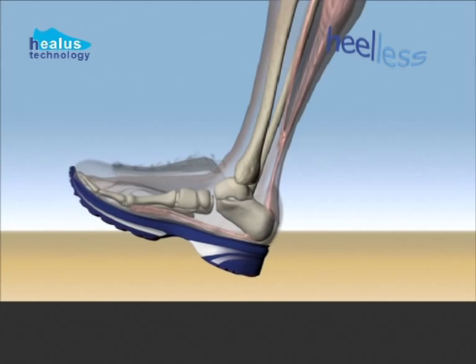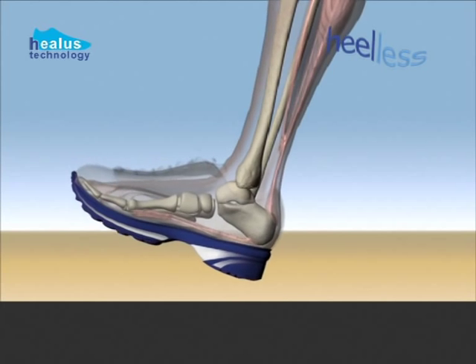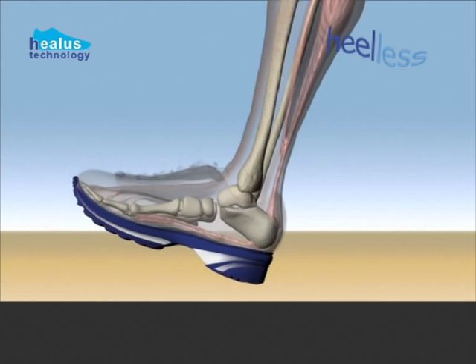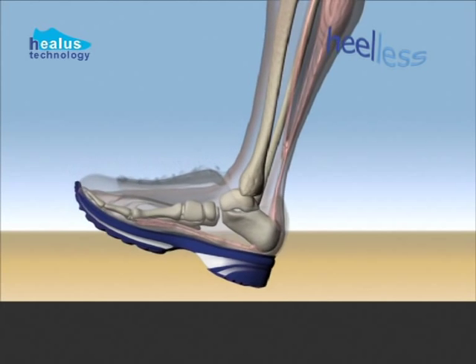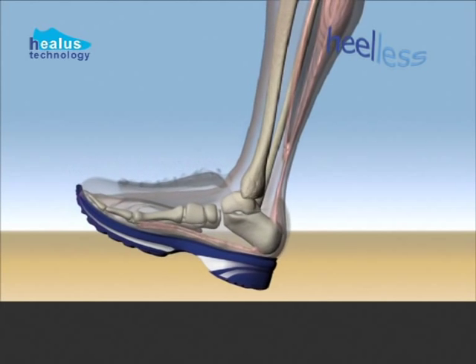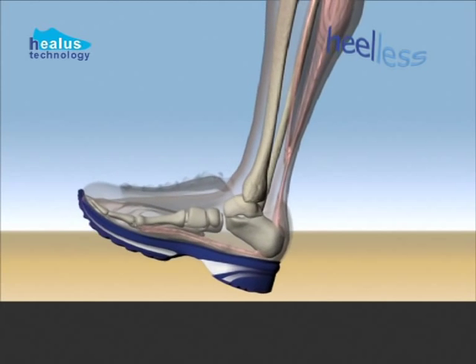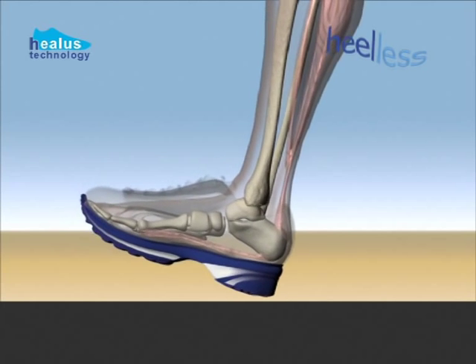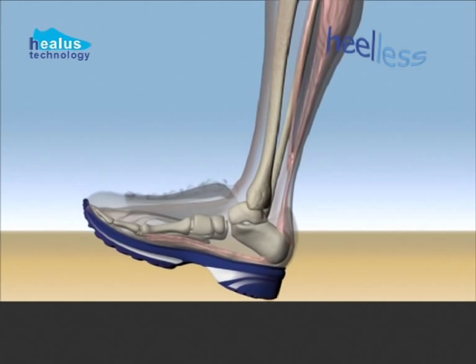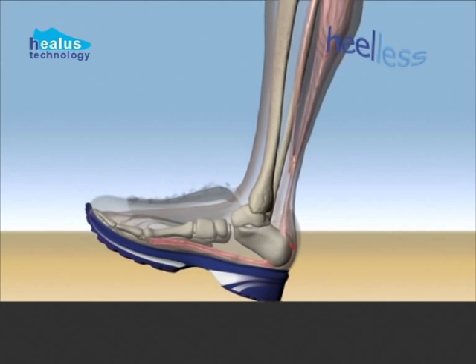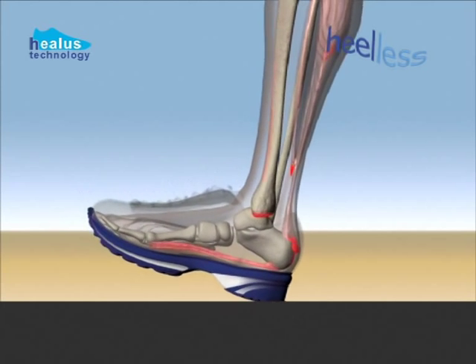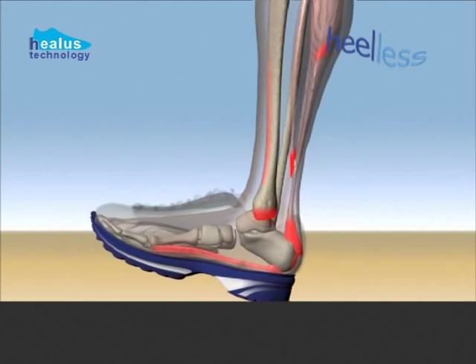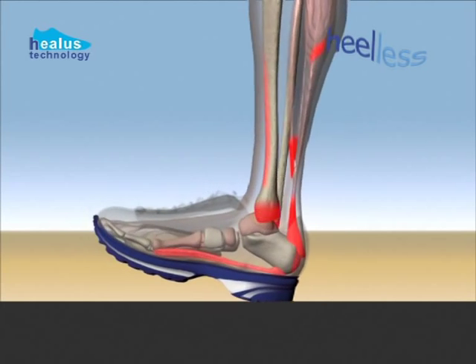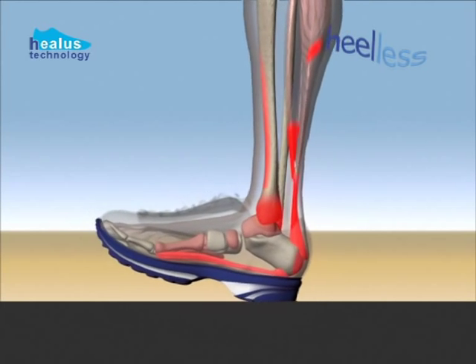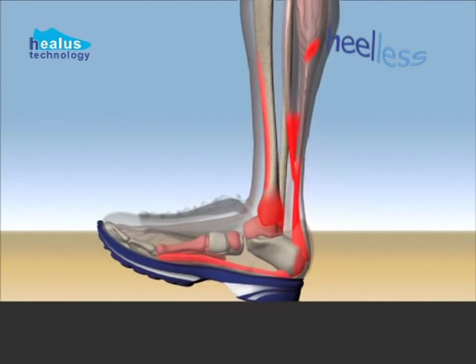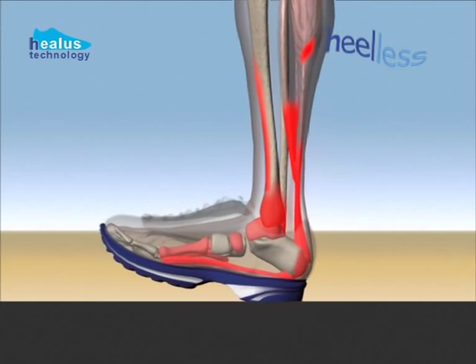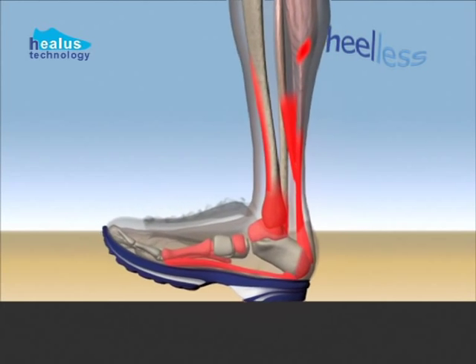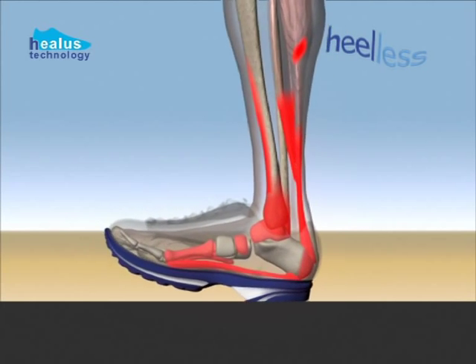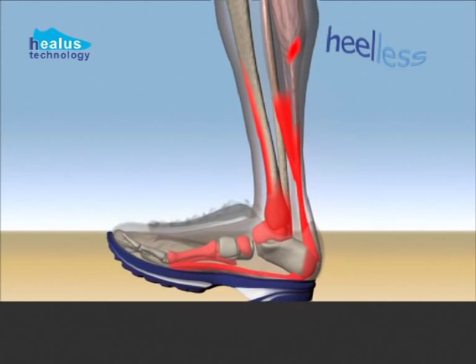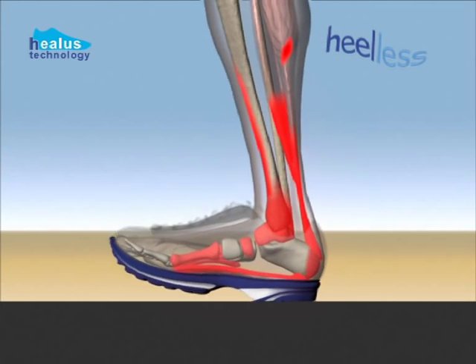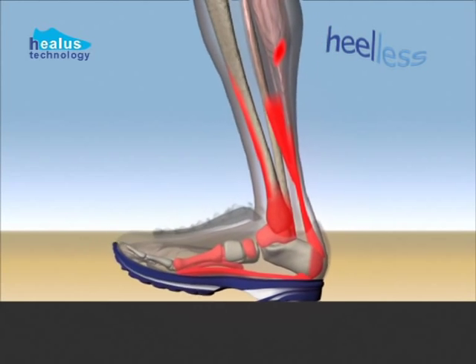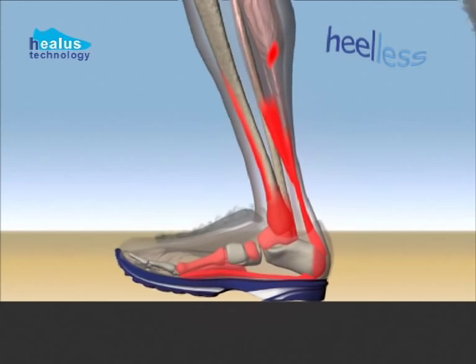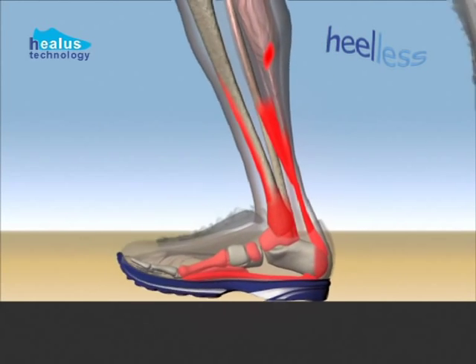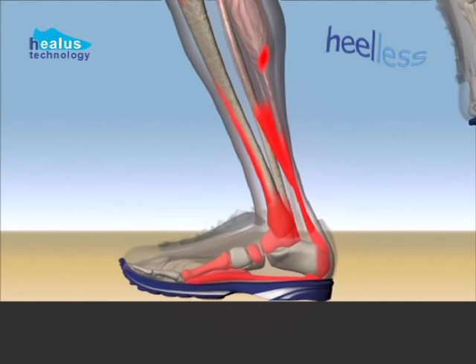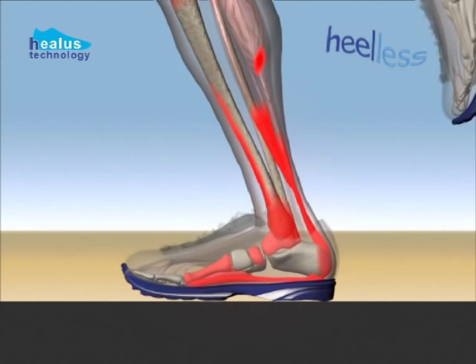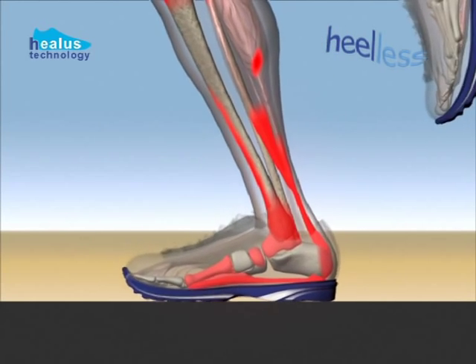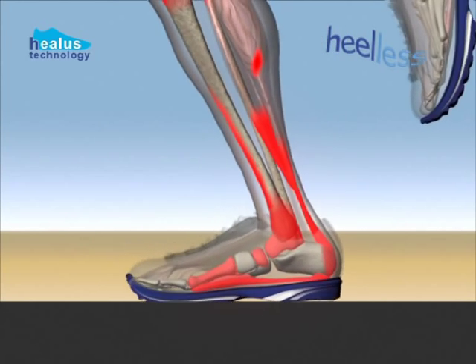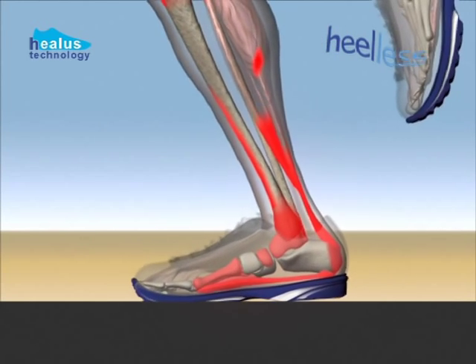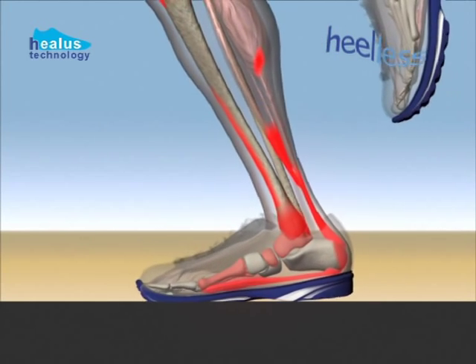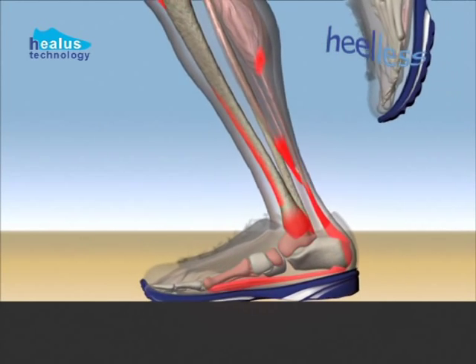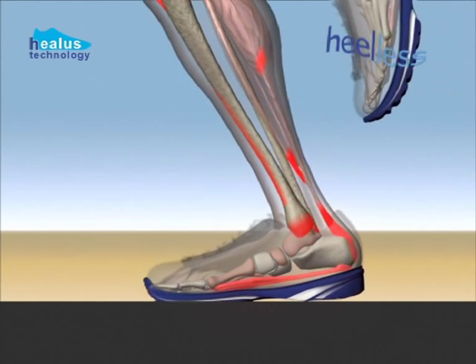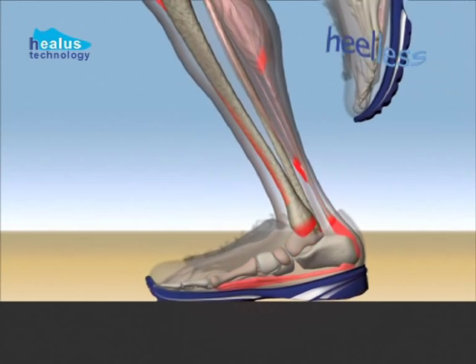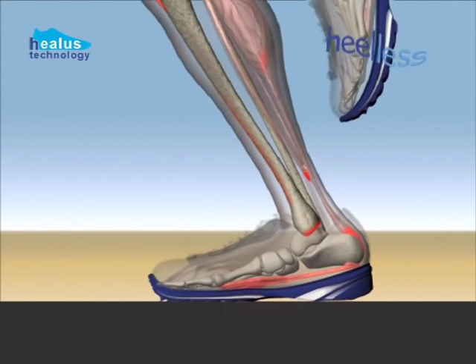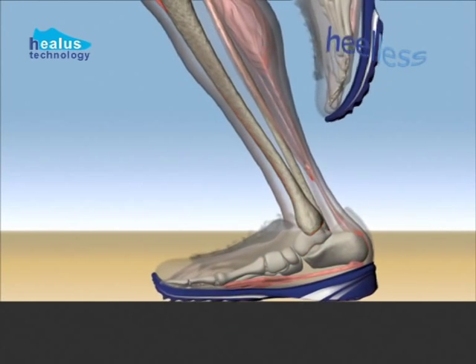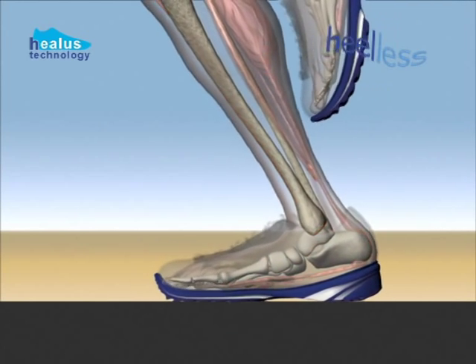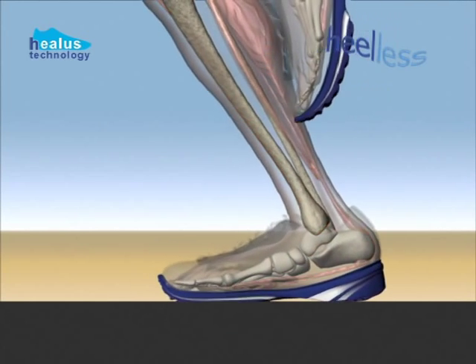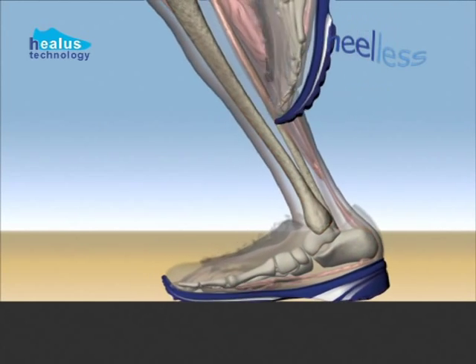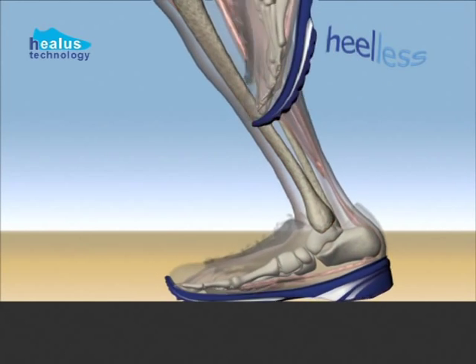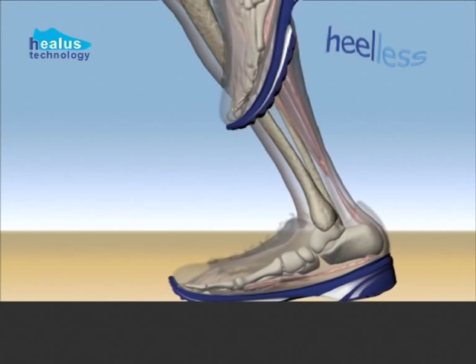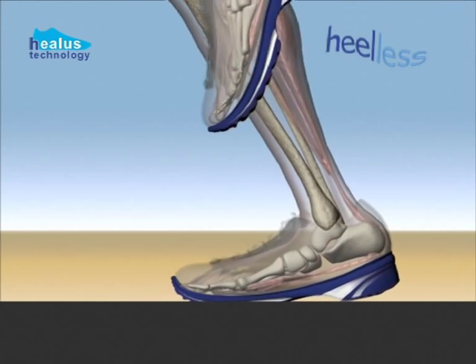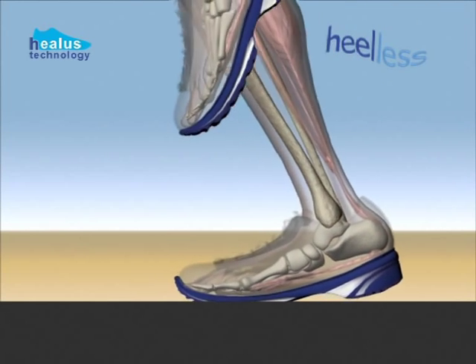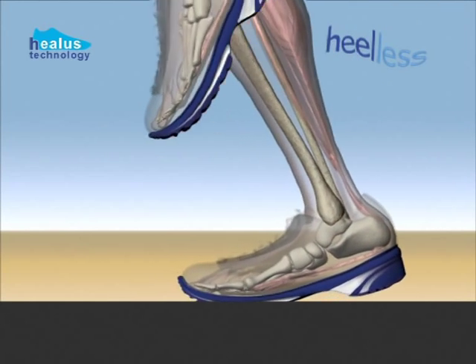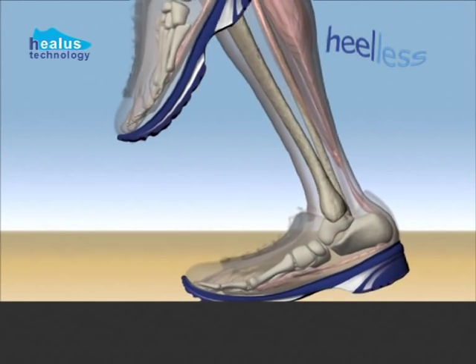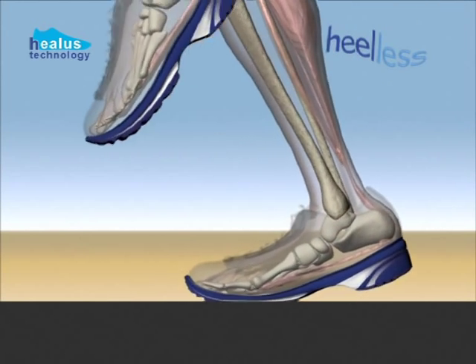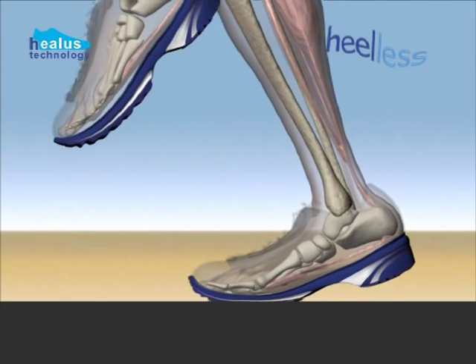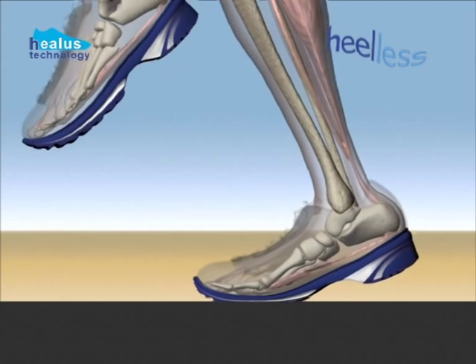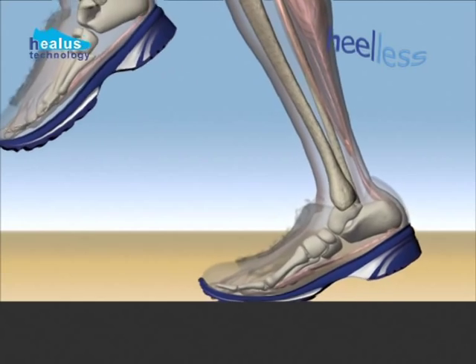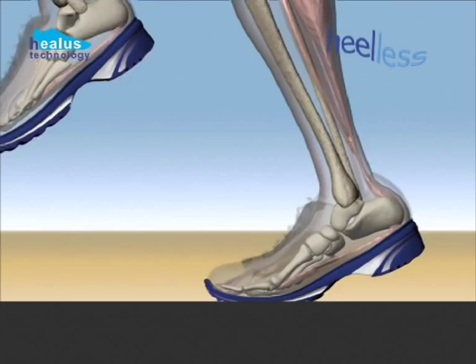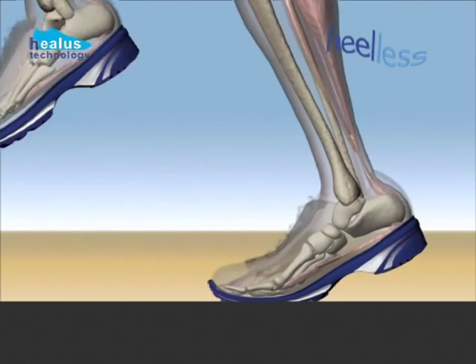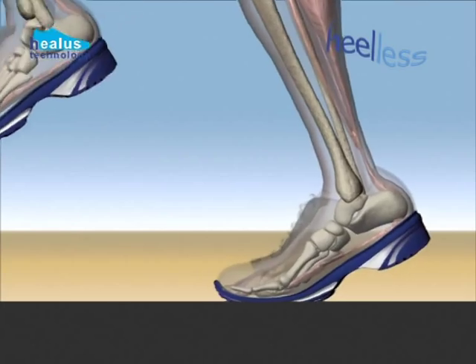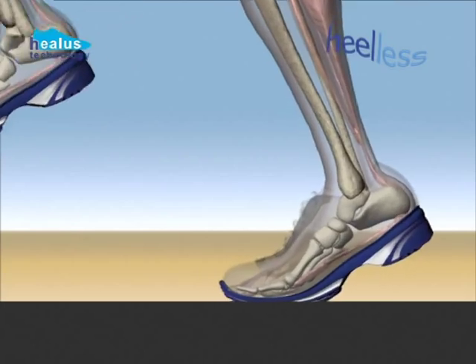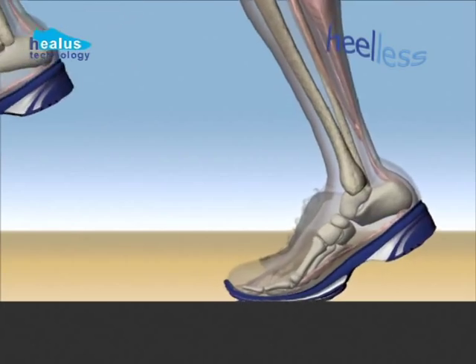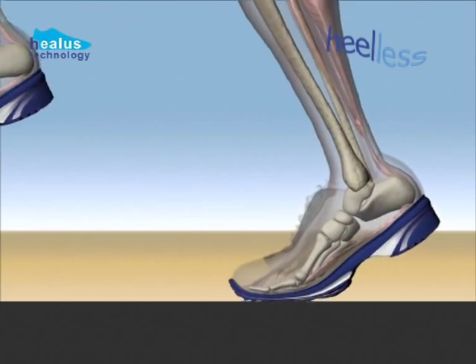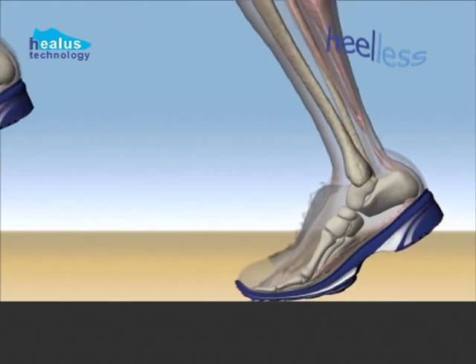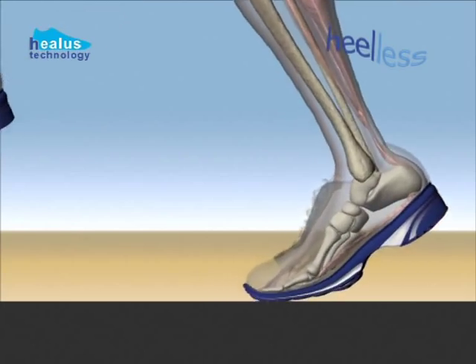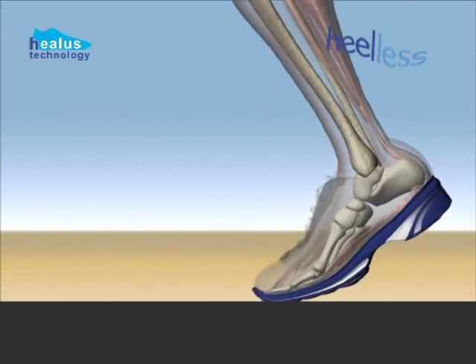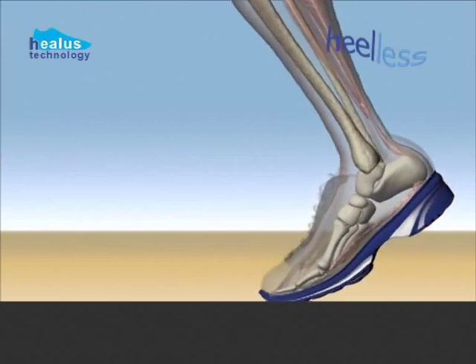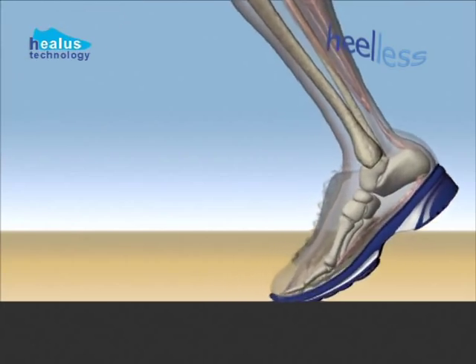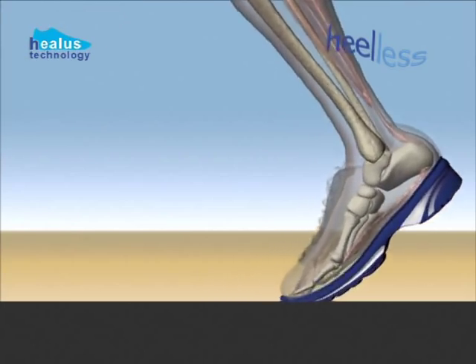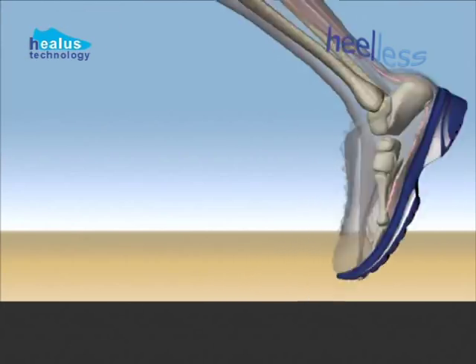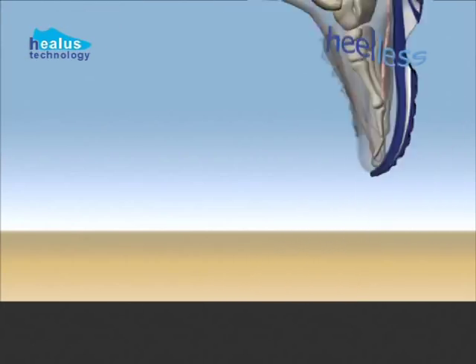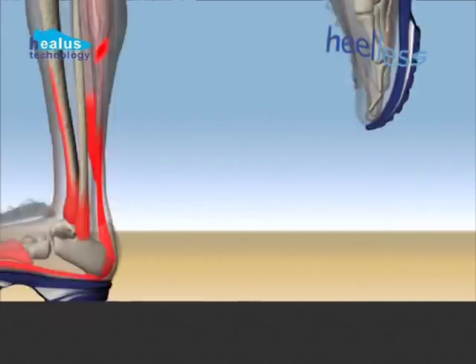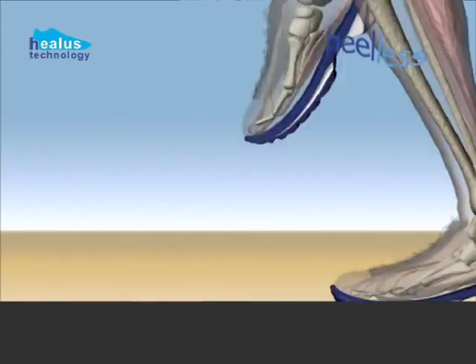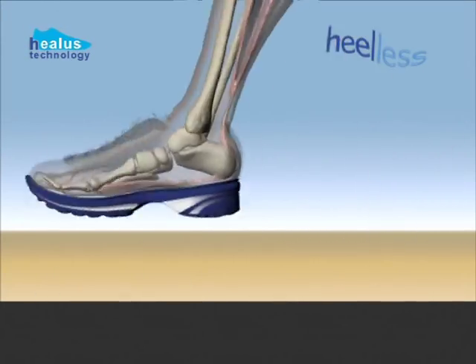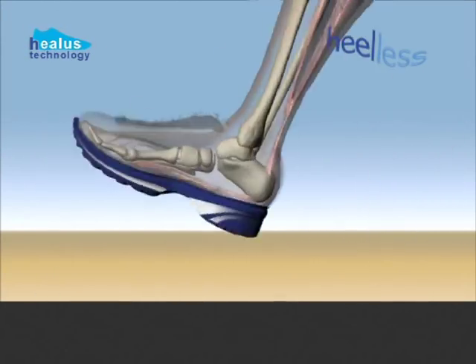When running, fast athletes strike their foot not with the heel, but on the ball of the foot or in between the heel and the toes.